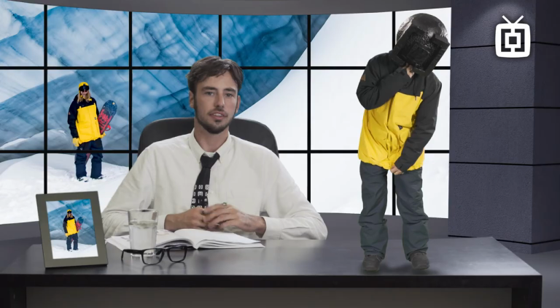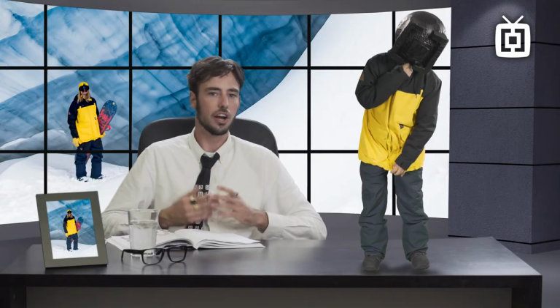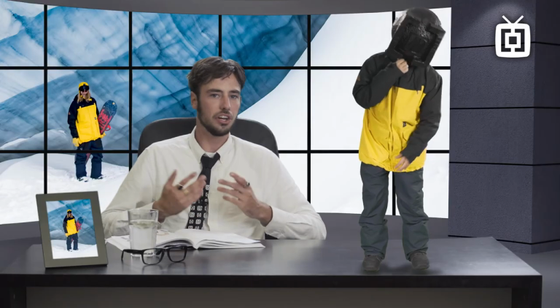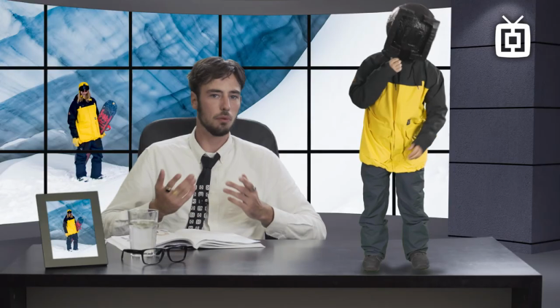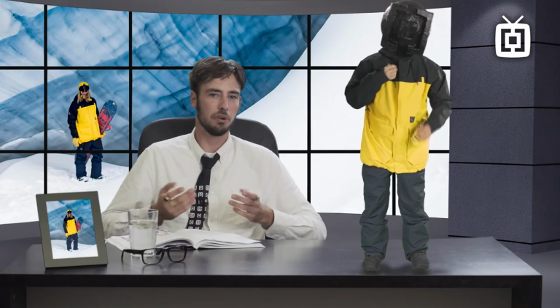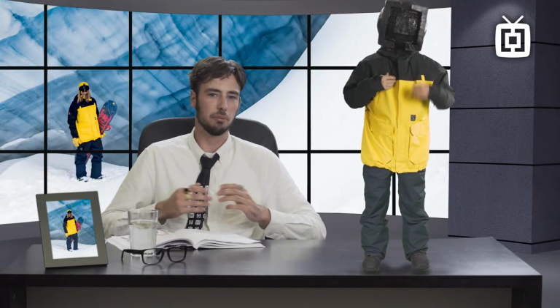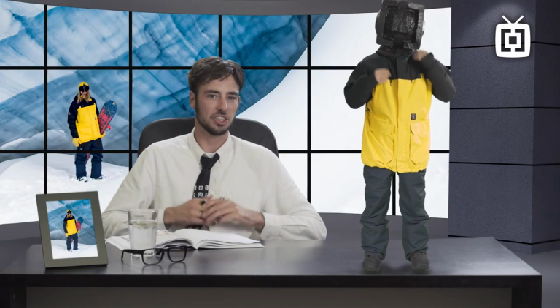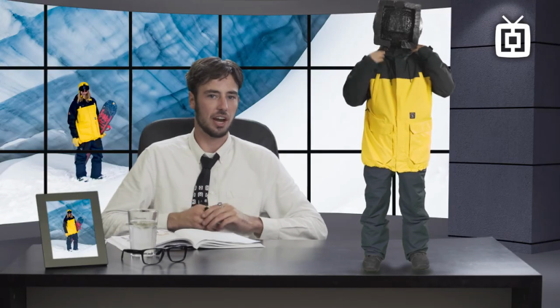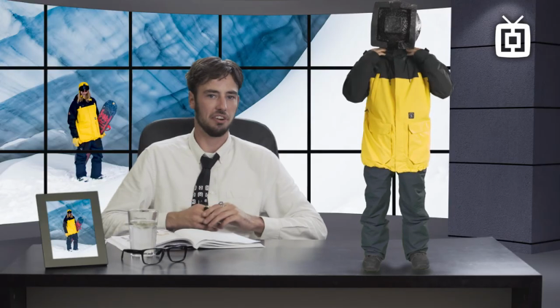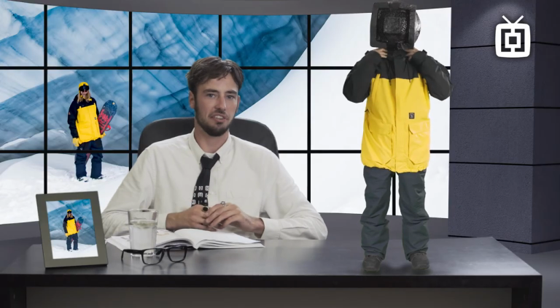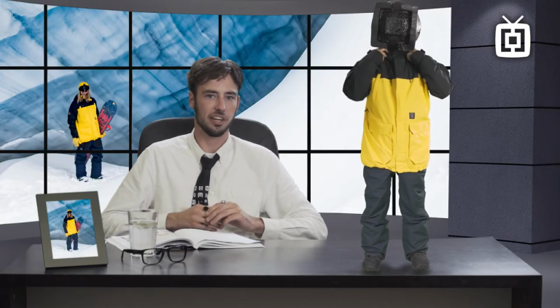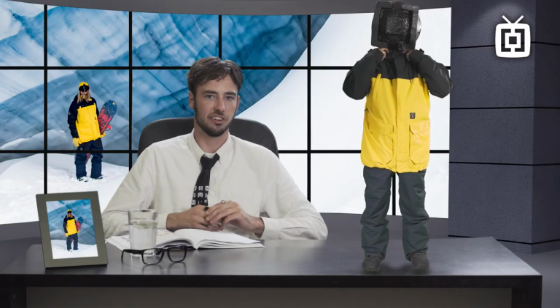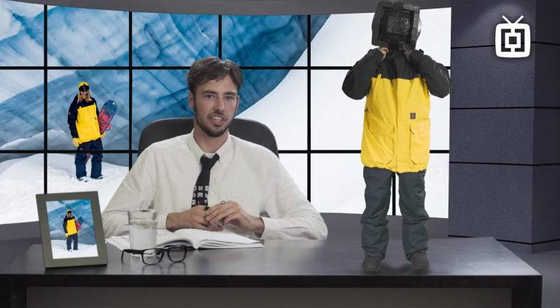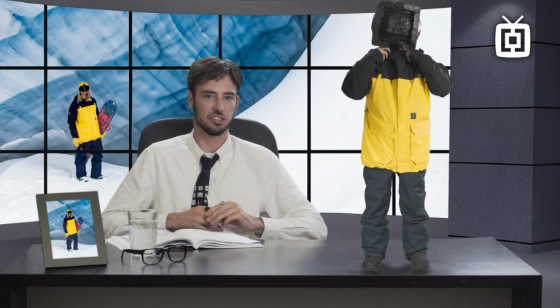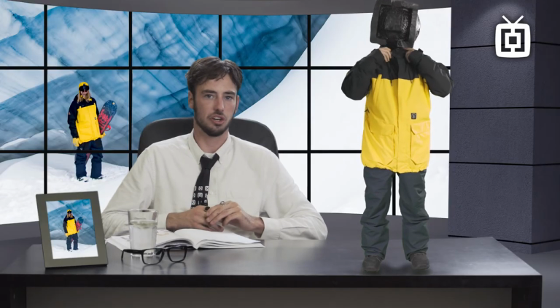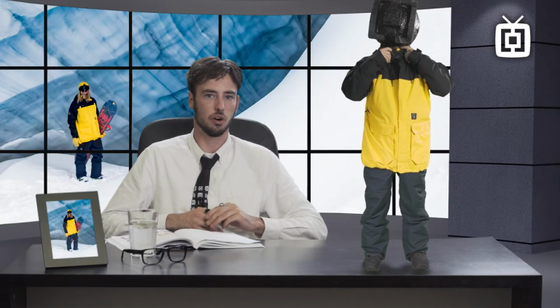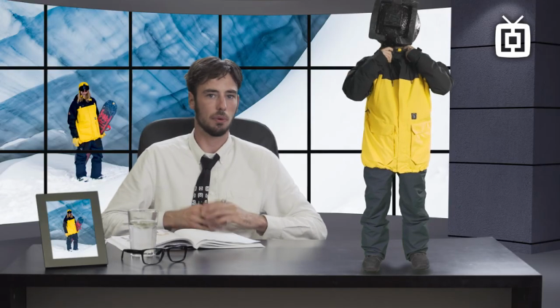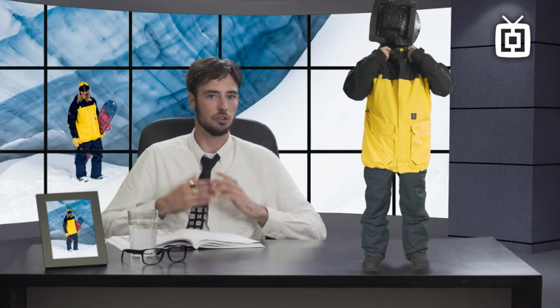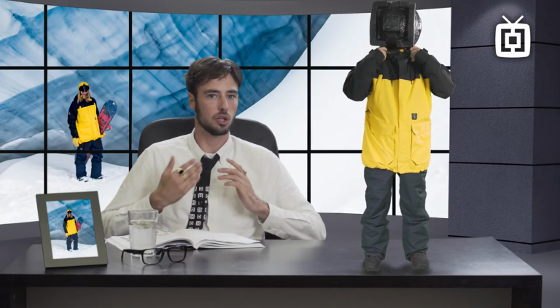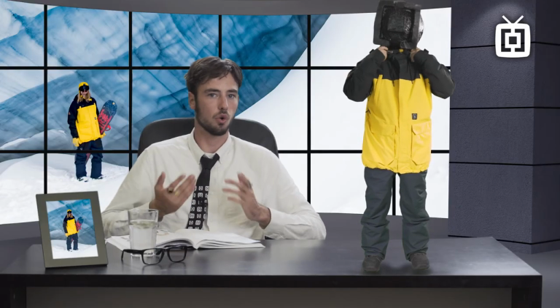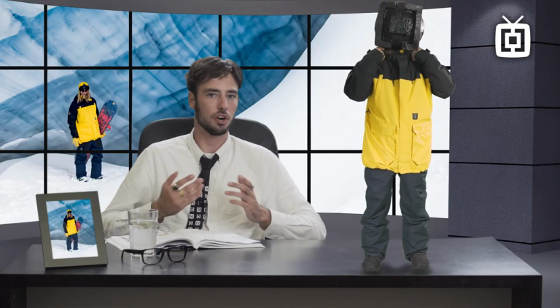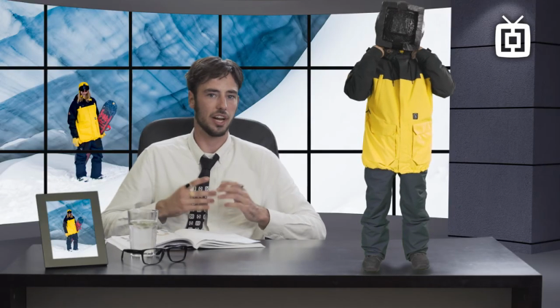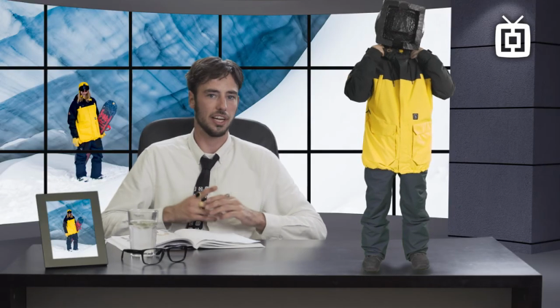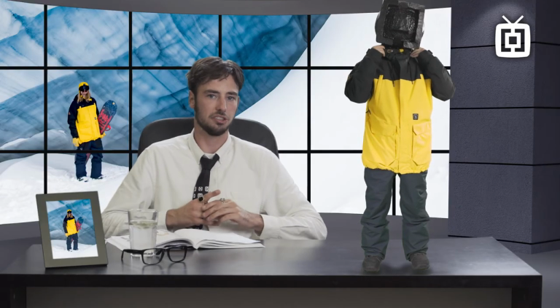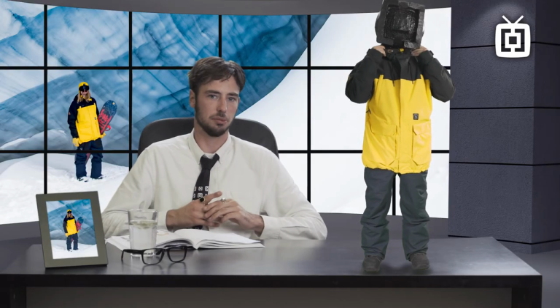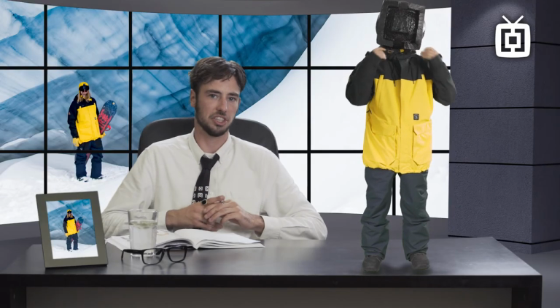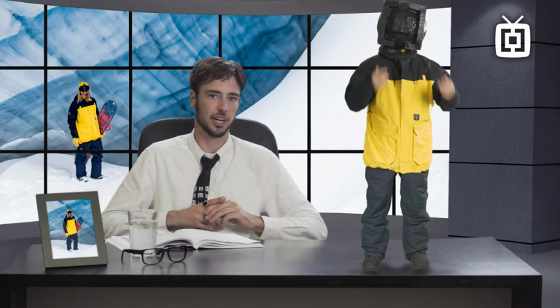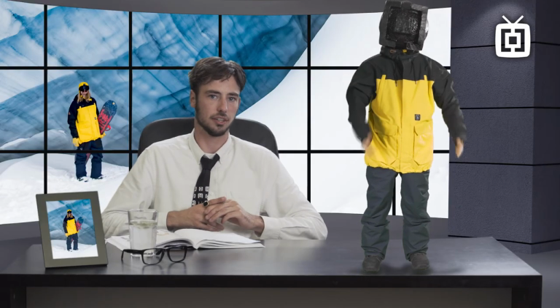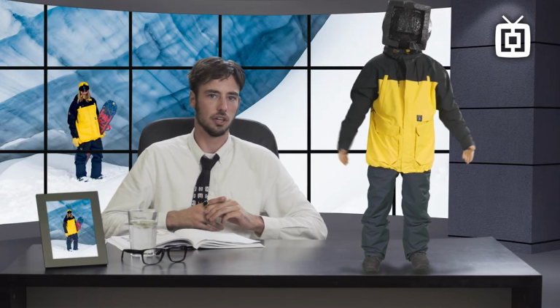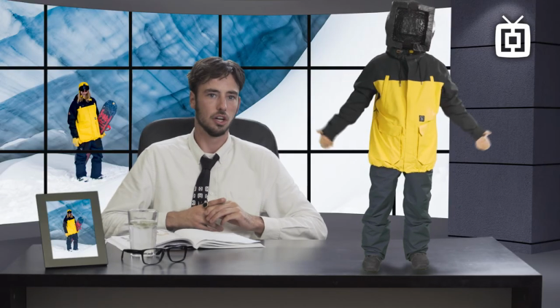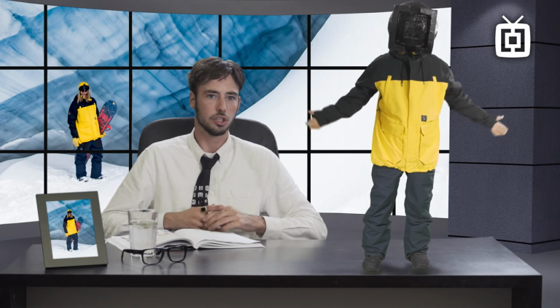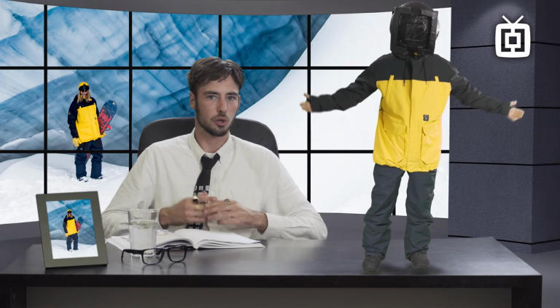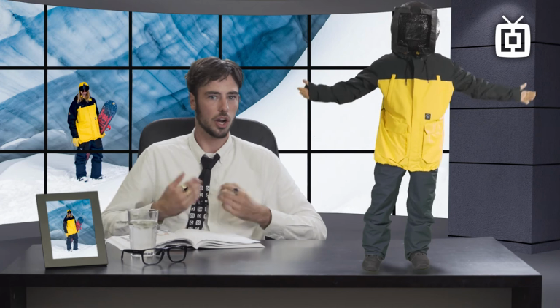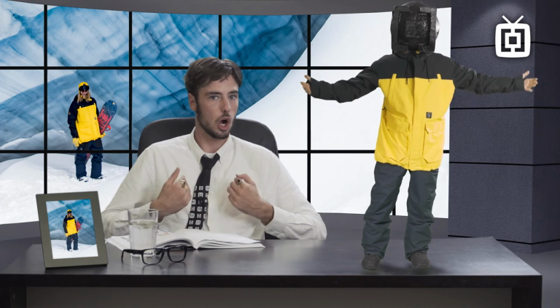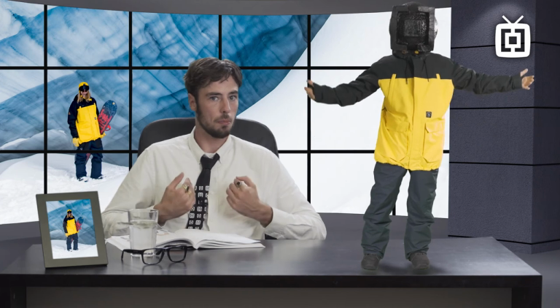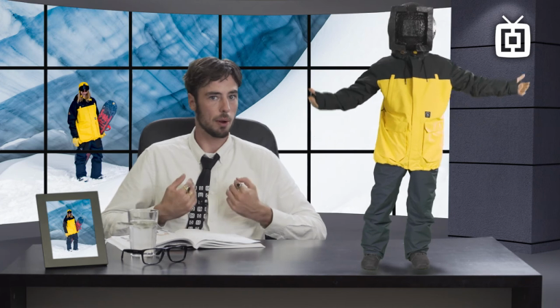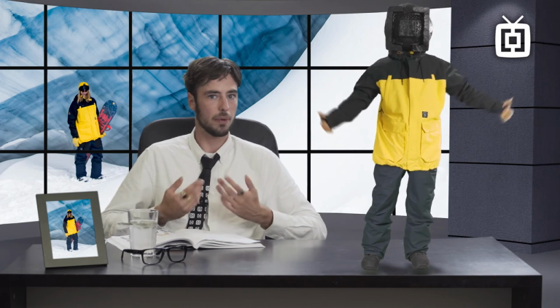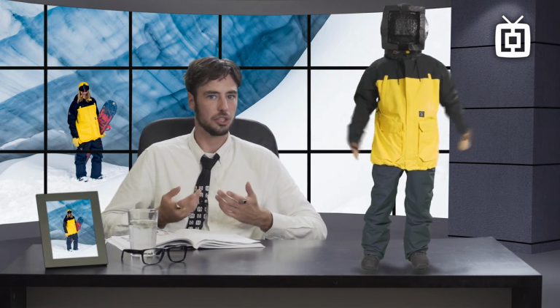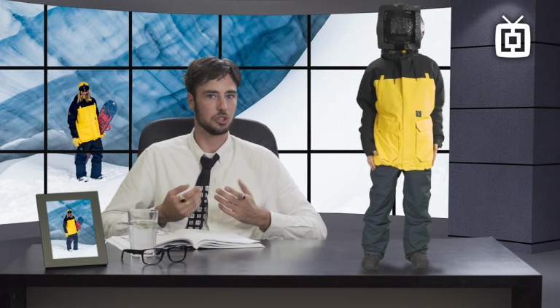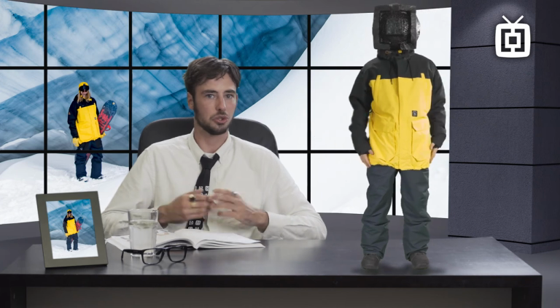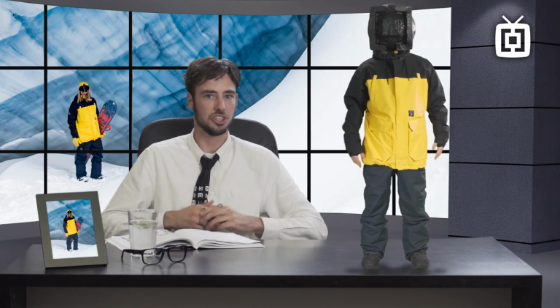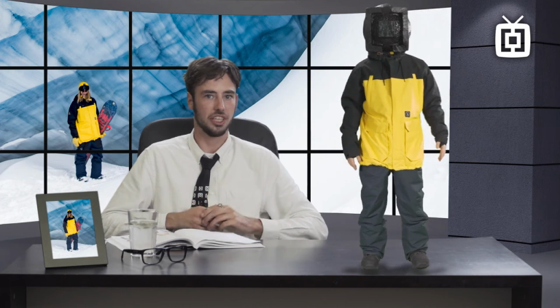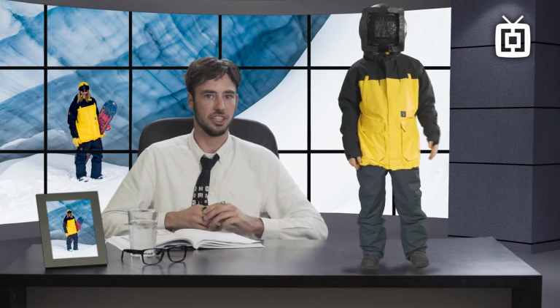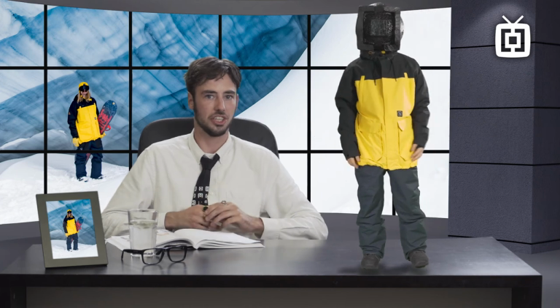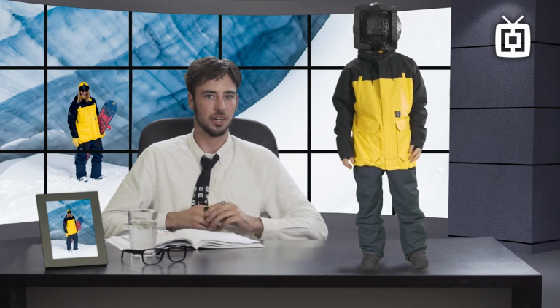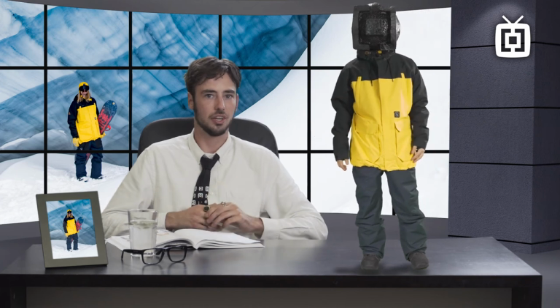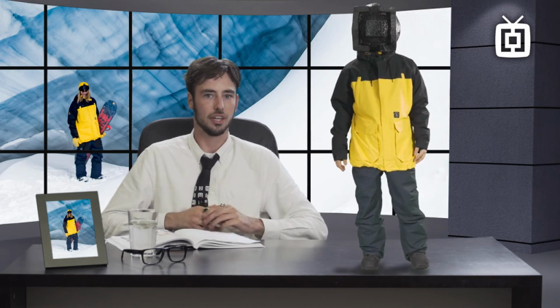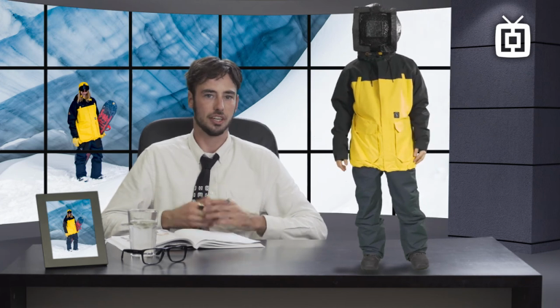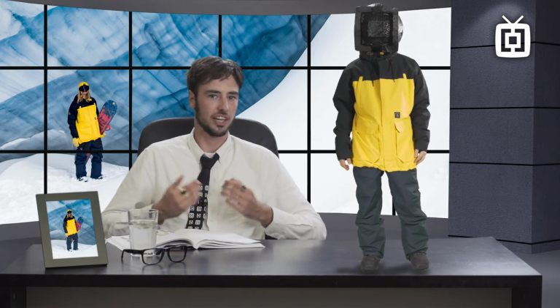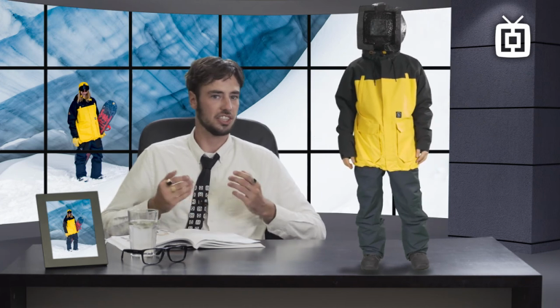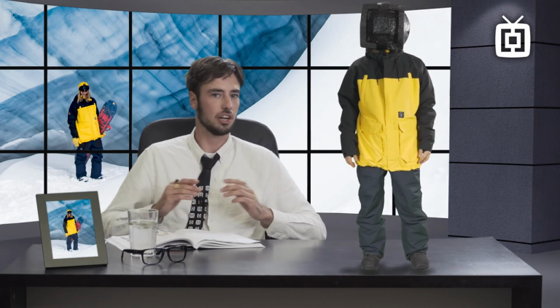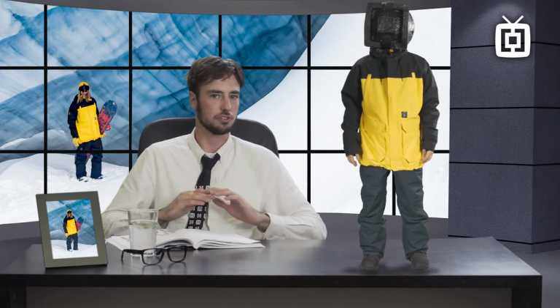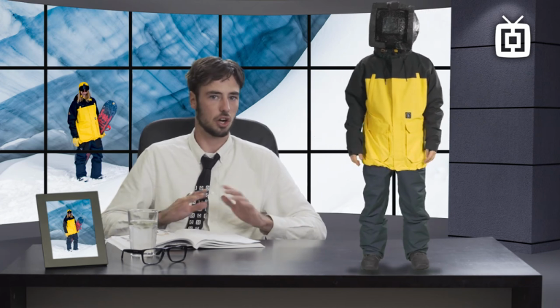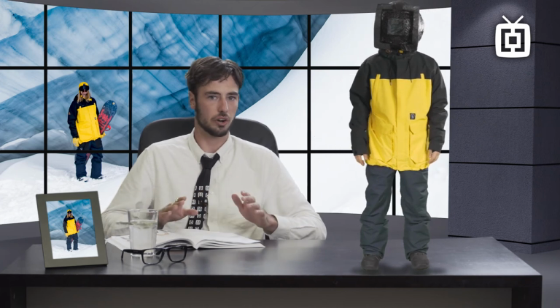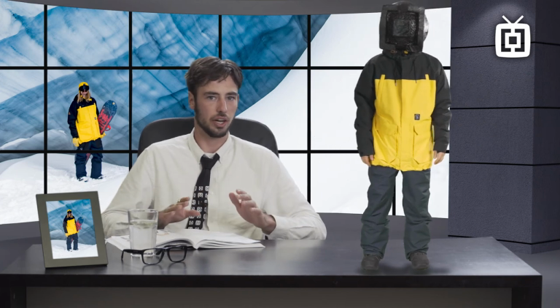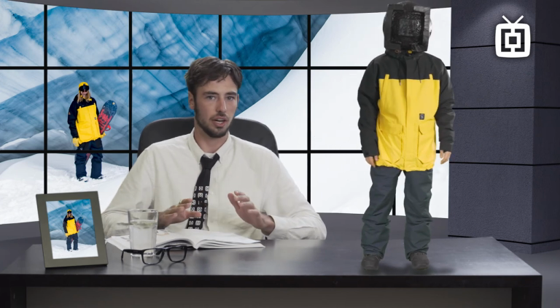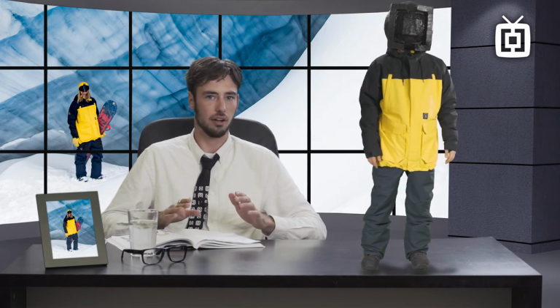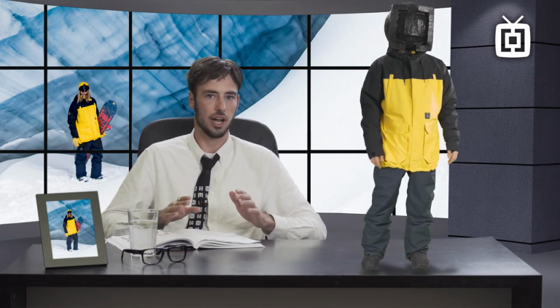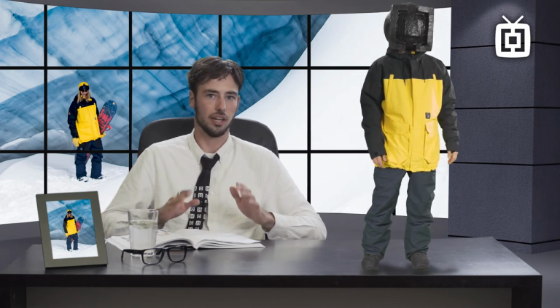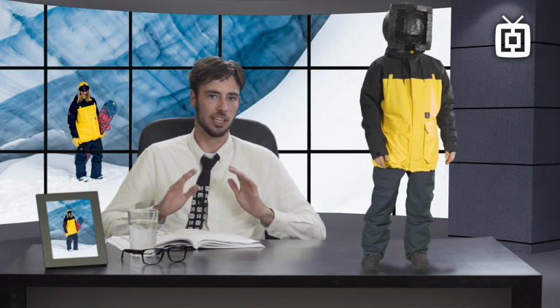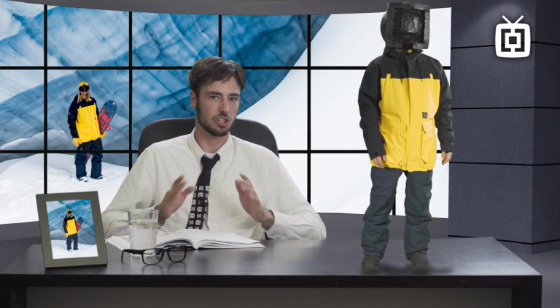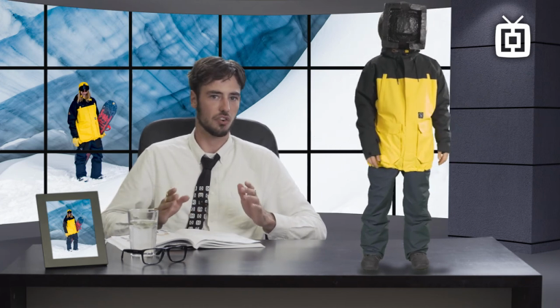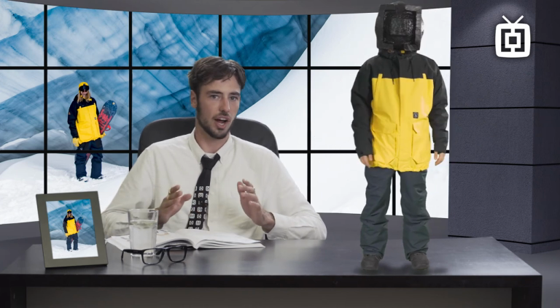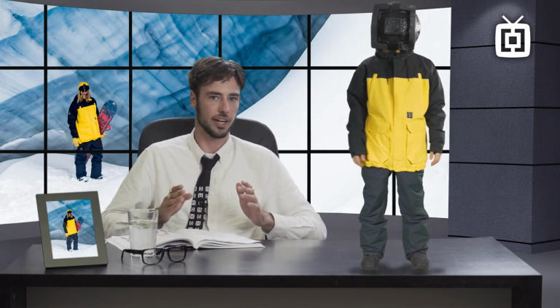Now you know pretty much everything there is to know about the Cordon A-trip jacket, so I hope I made your choice easier. That's enough talking — let's go riding.